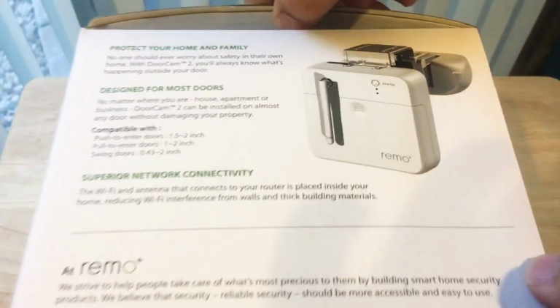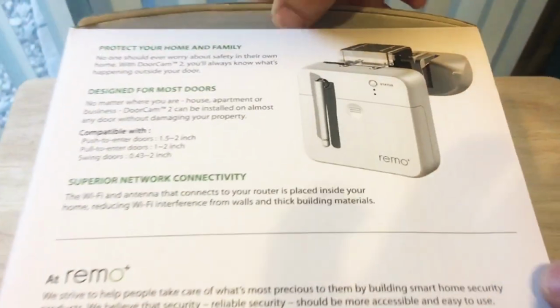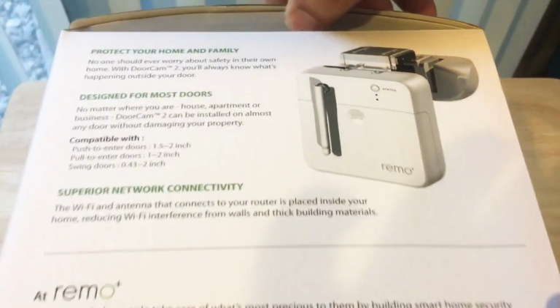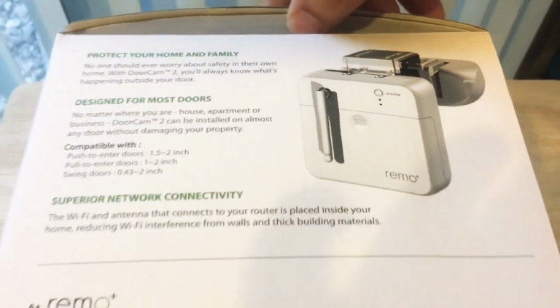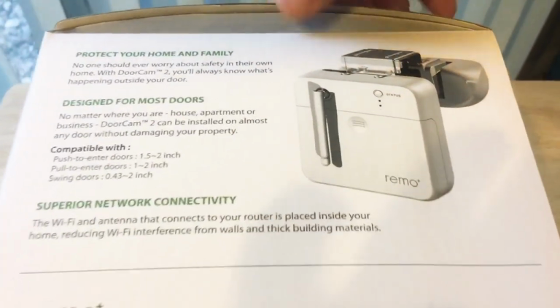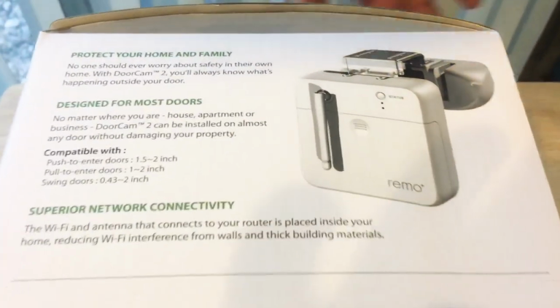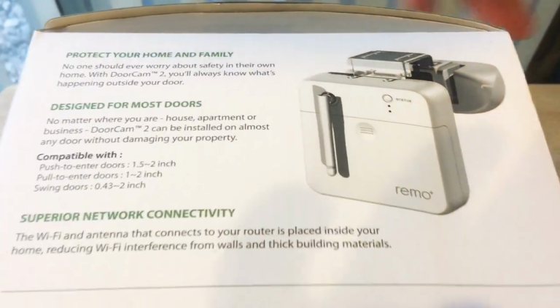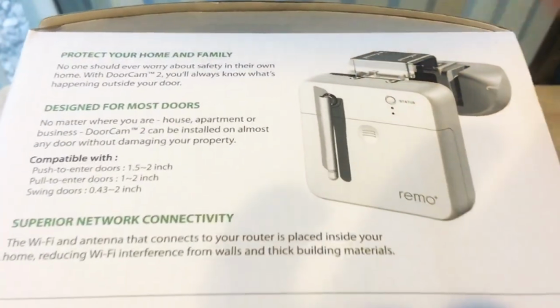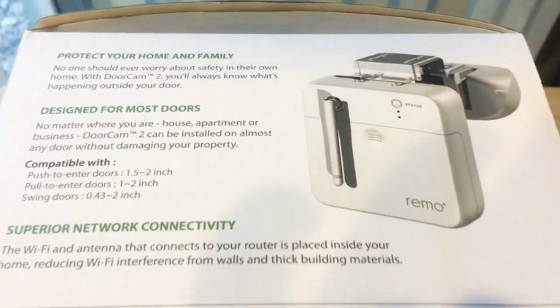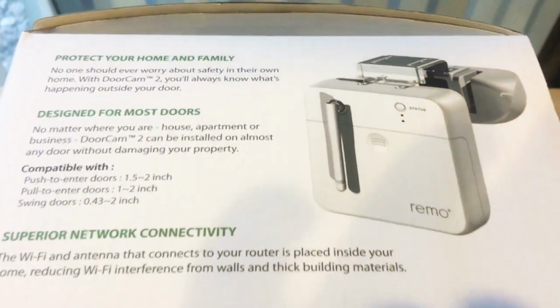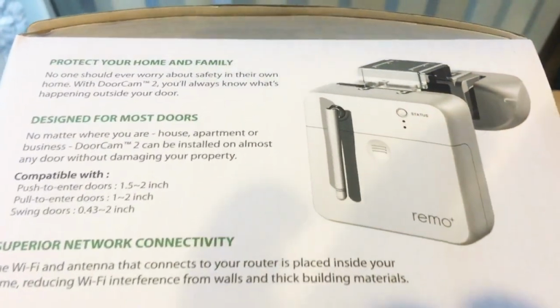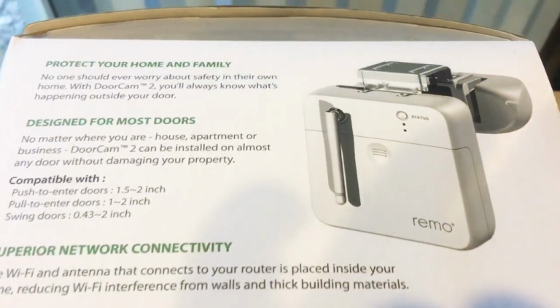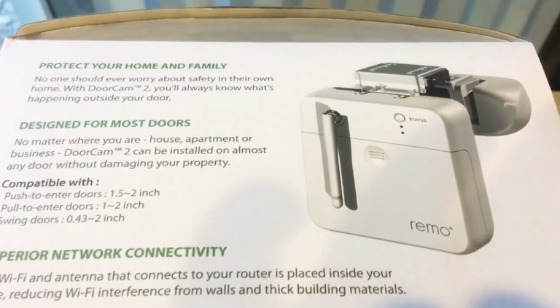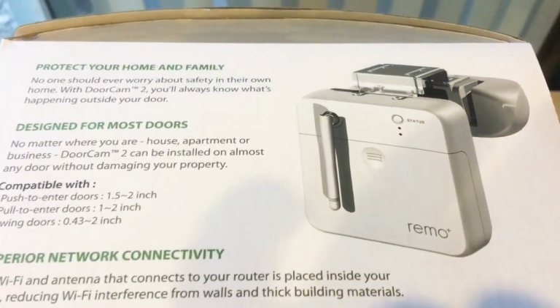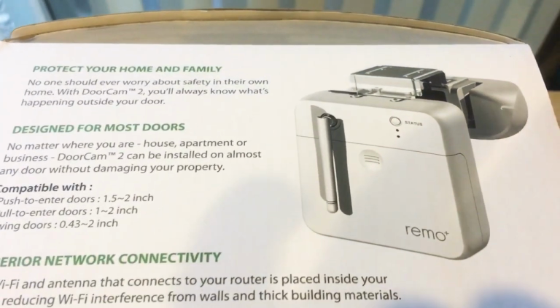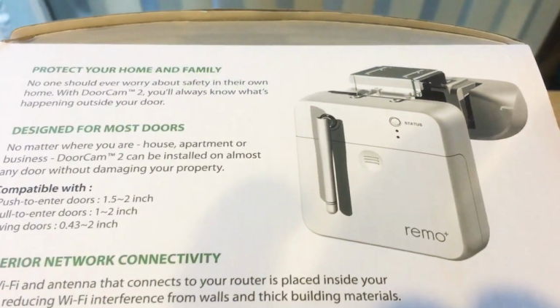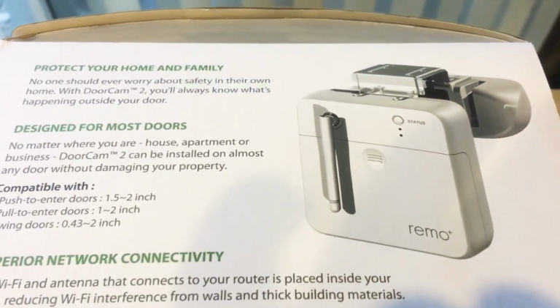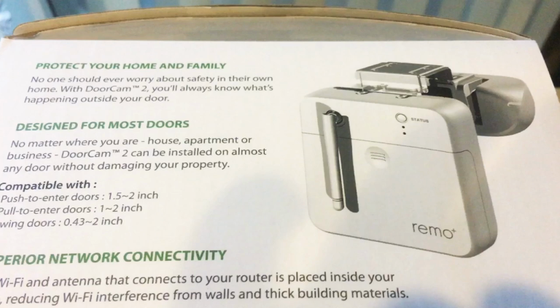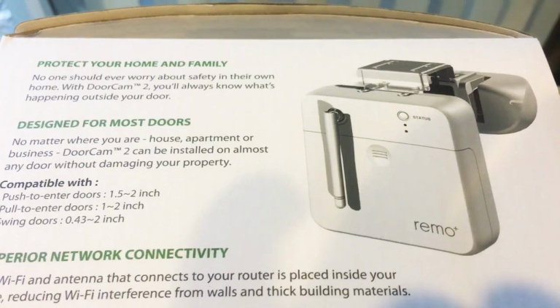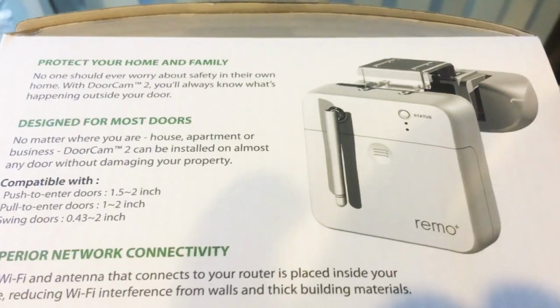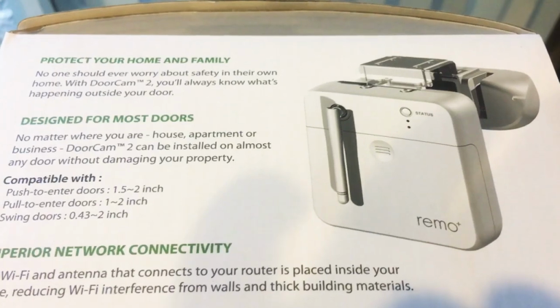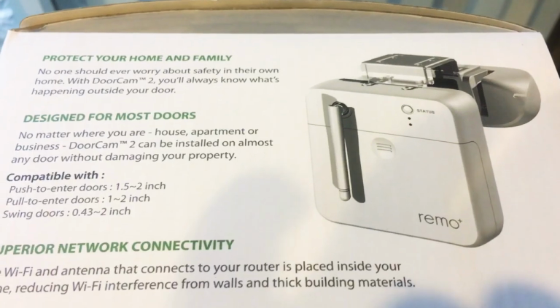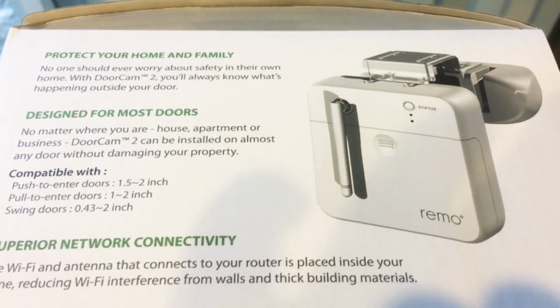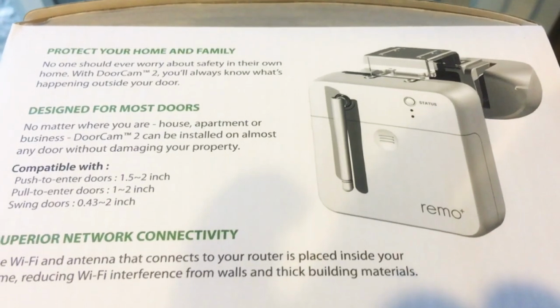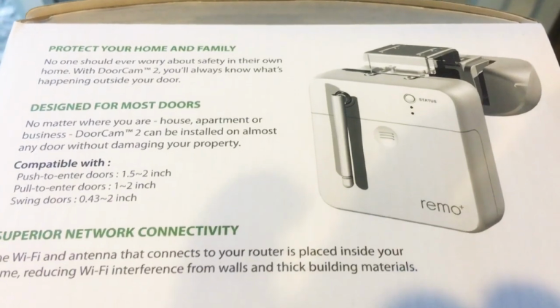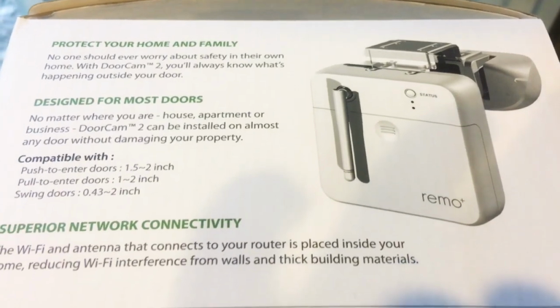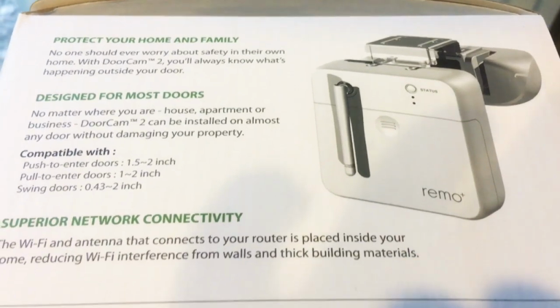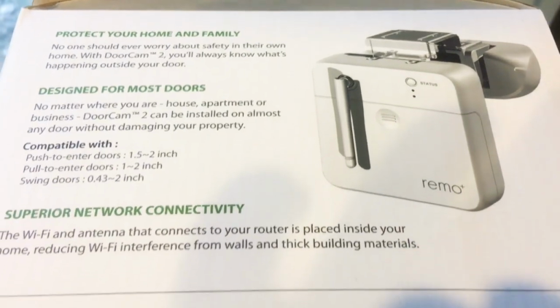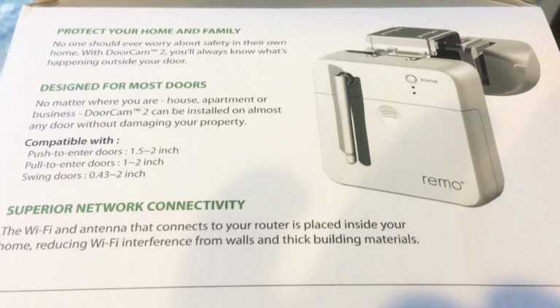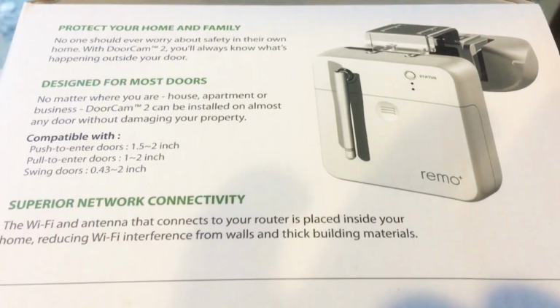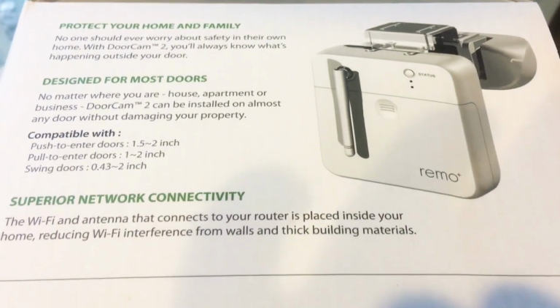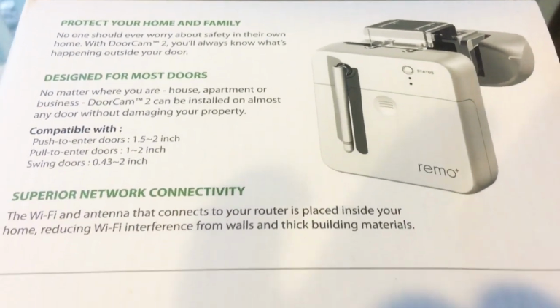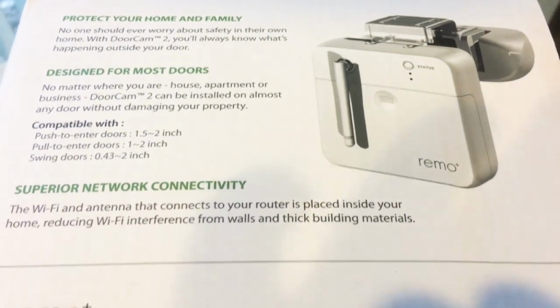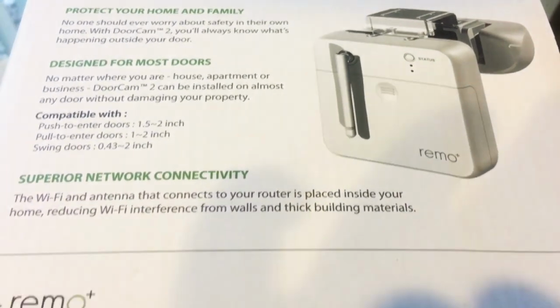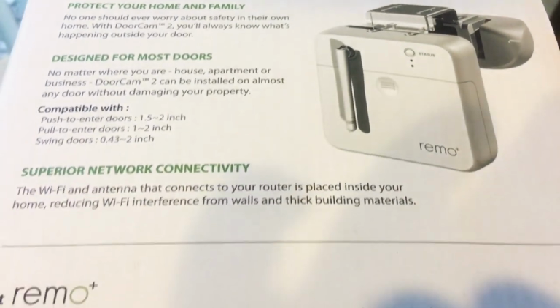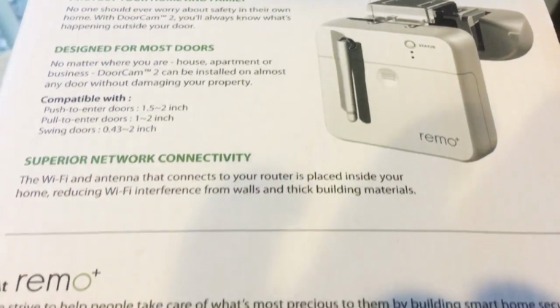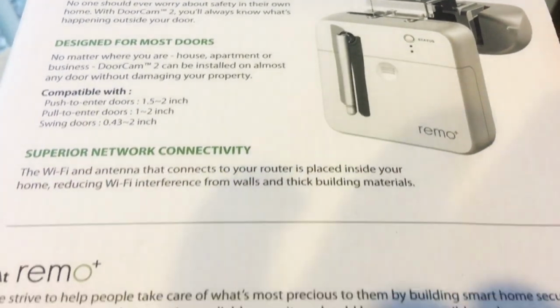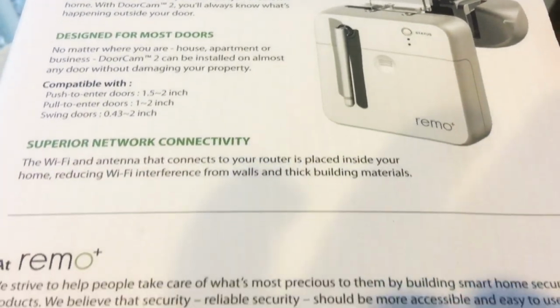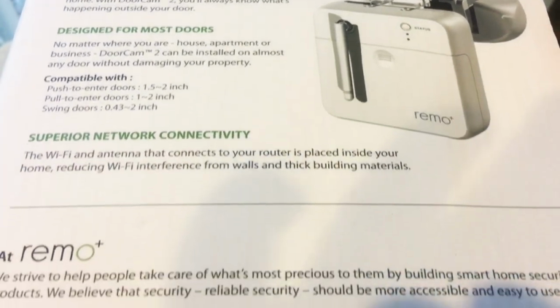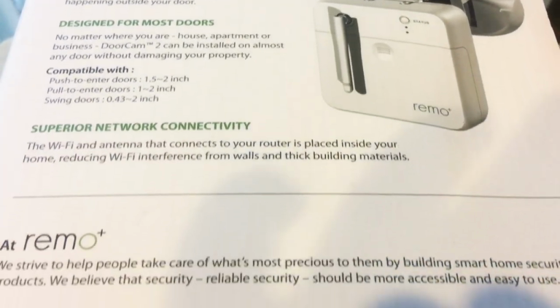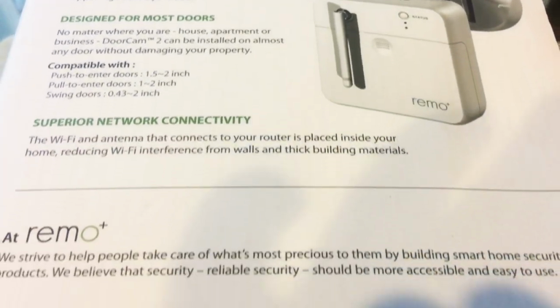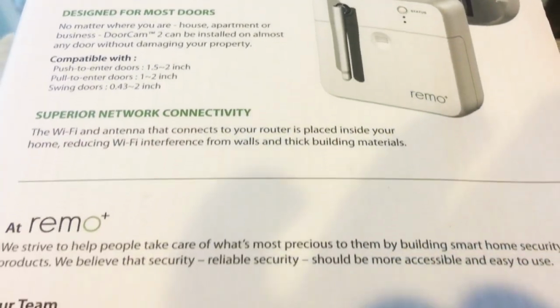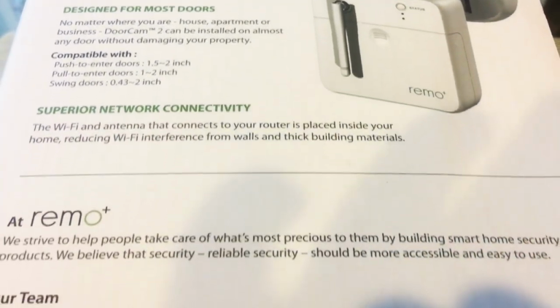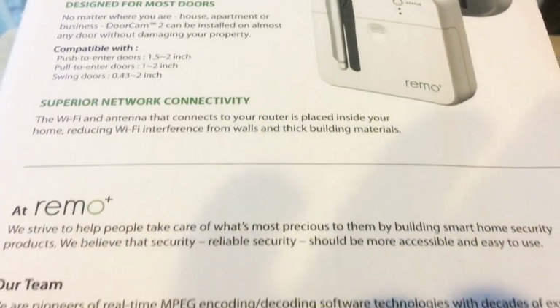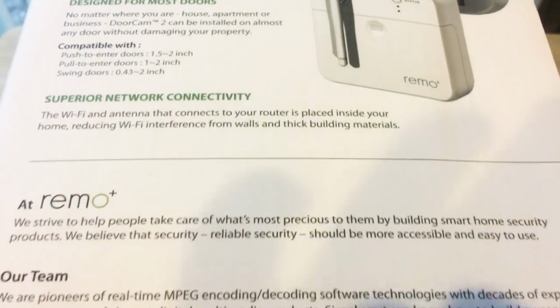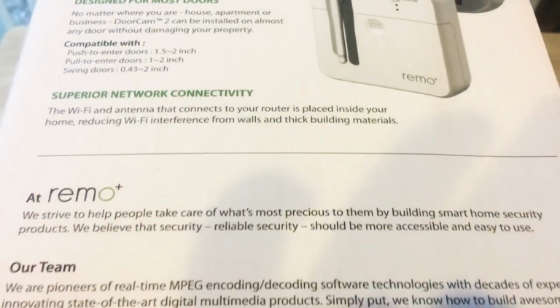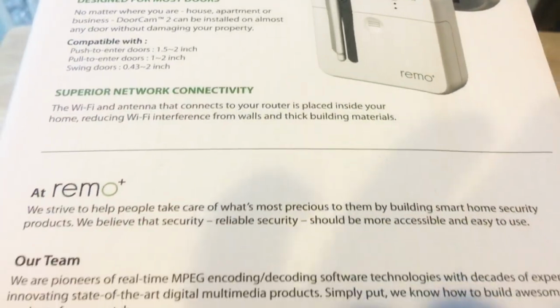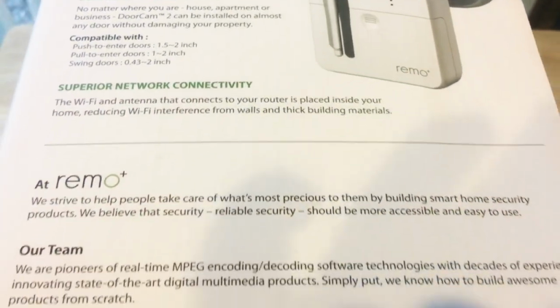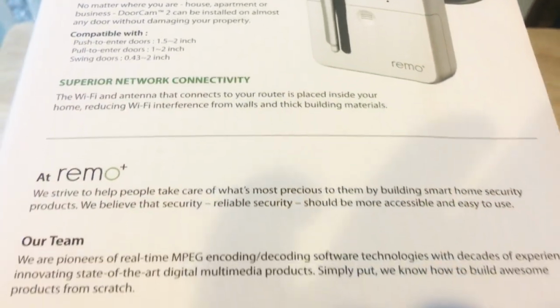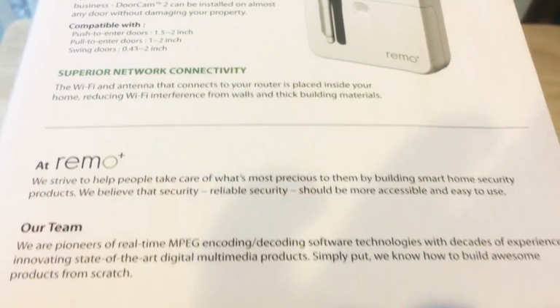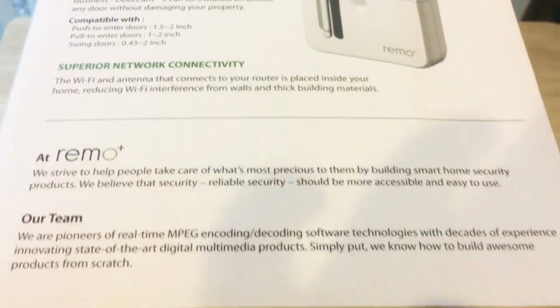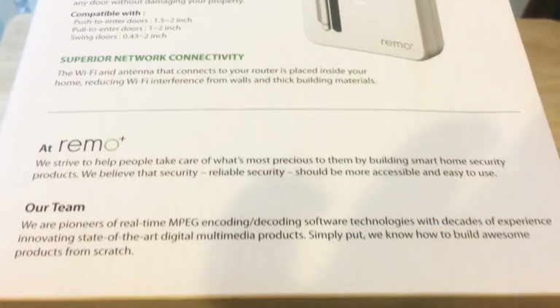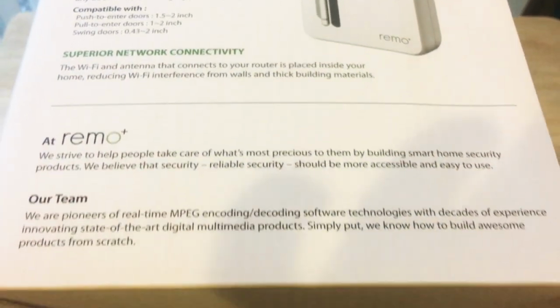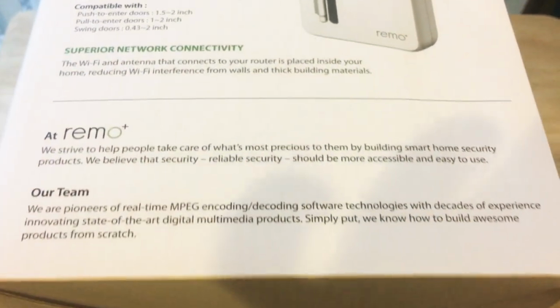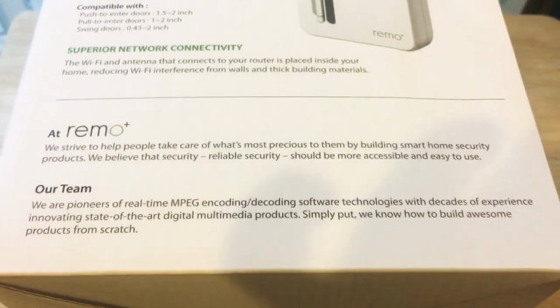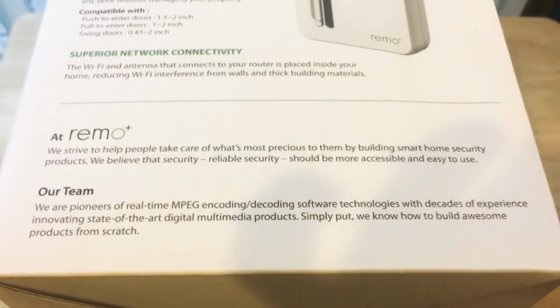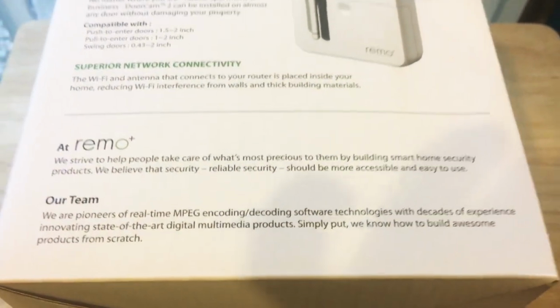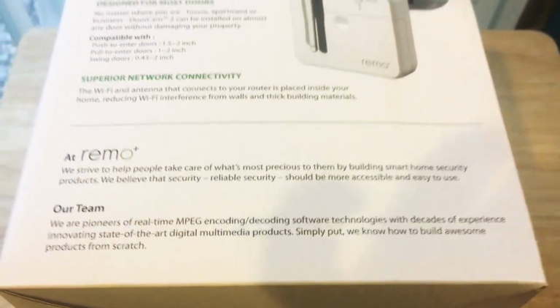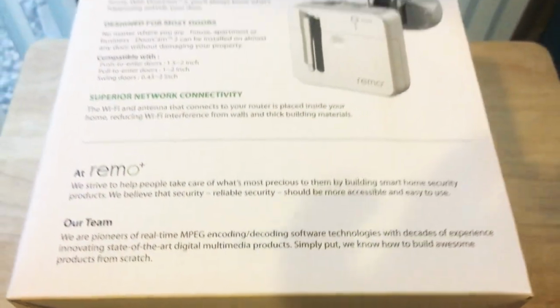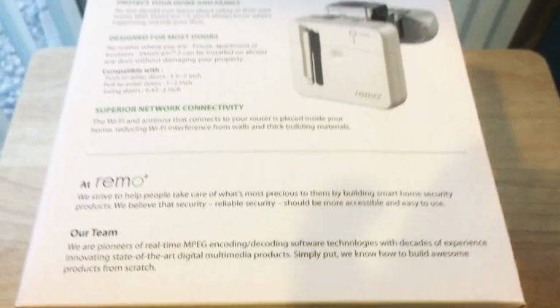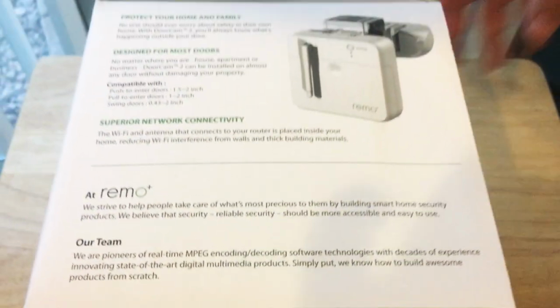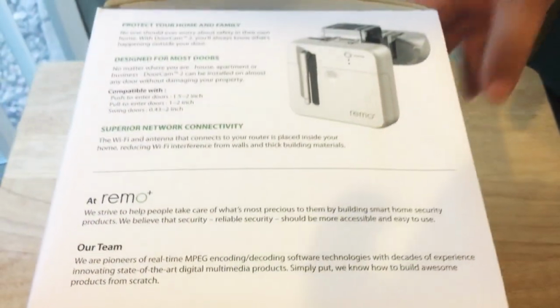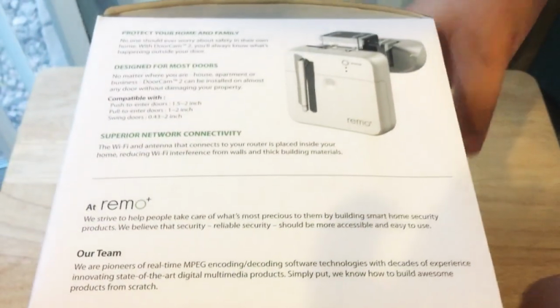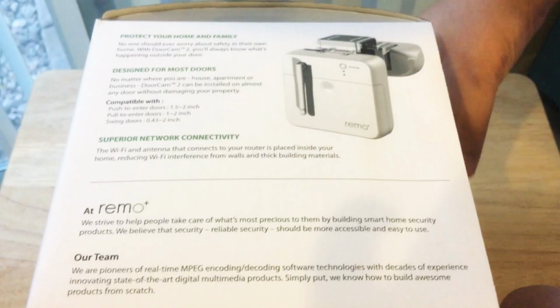Here's some details on the side. We're going to quickly scroll over these — you can pause the video at any time and look at the text.